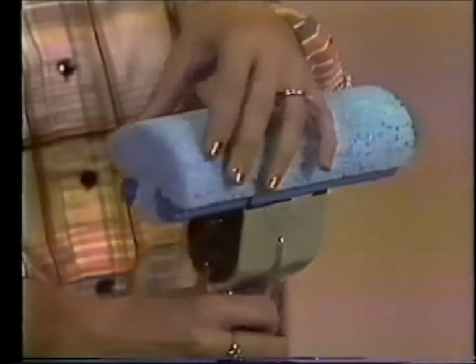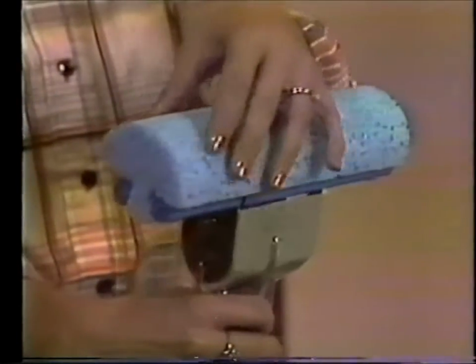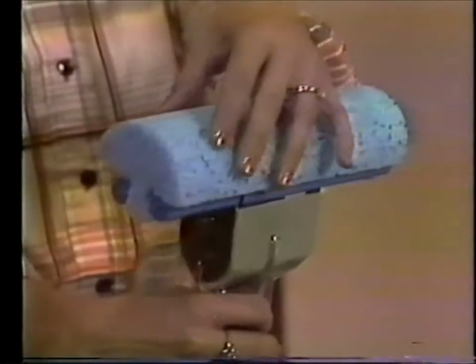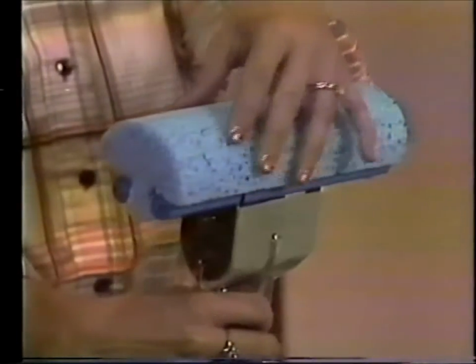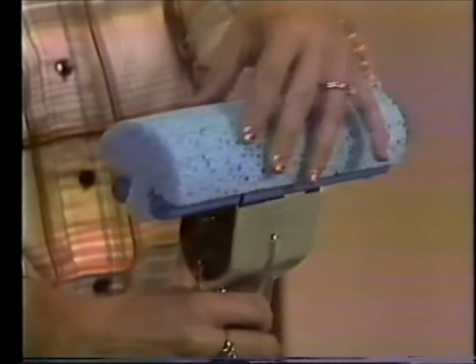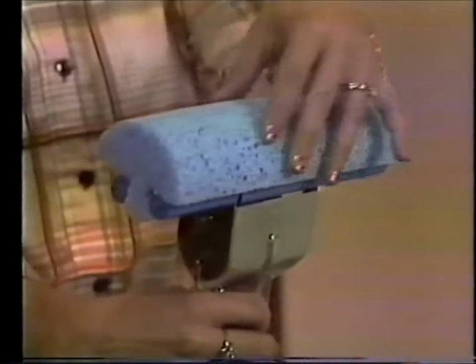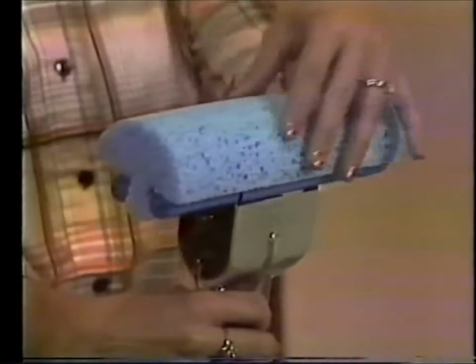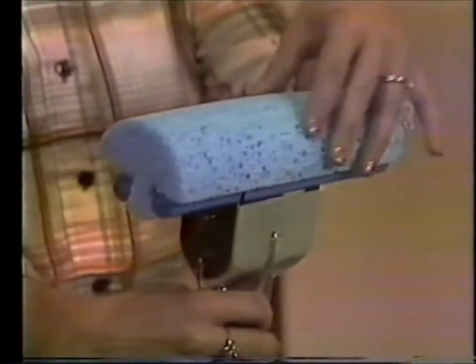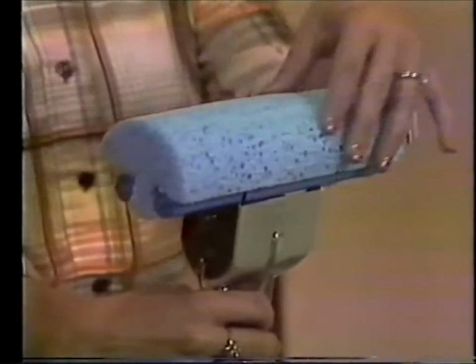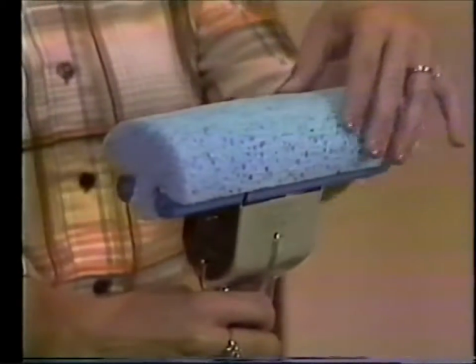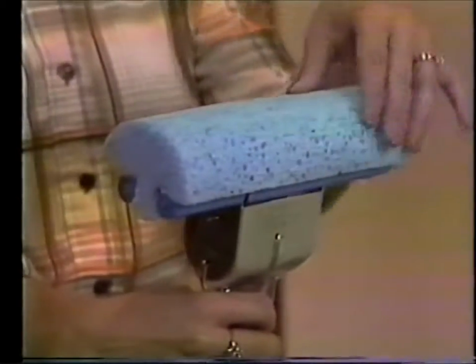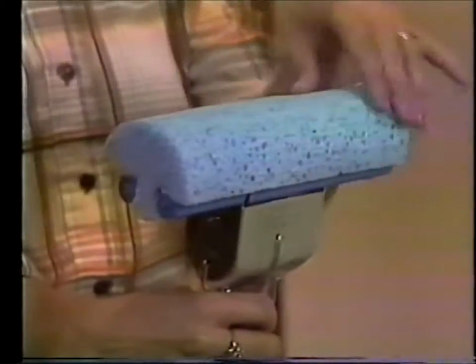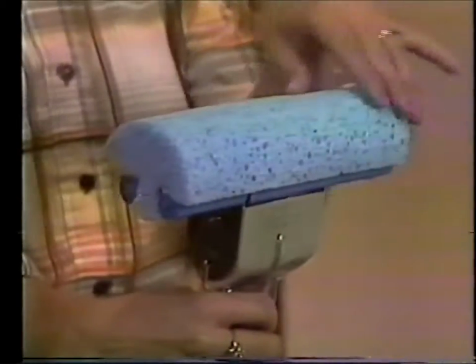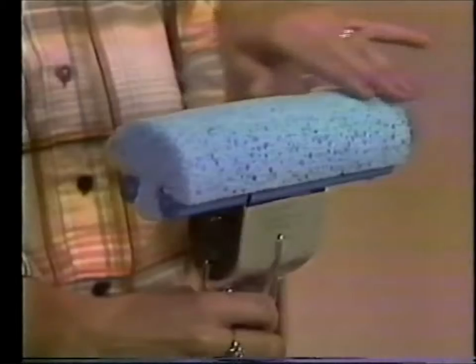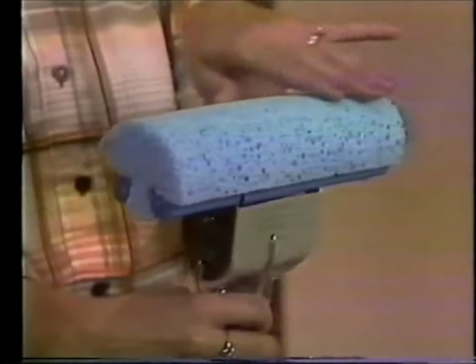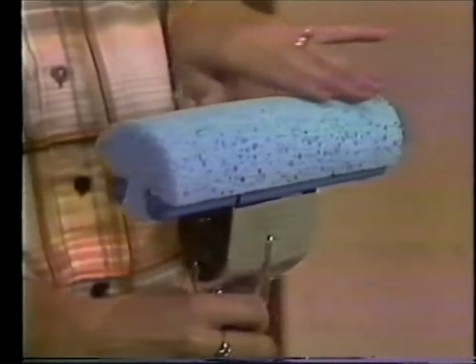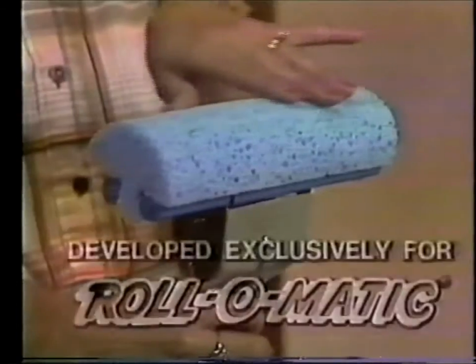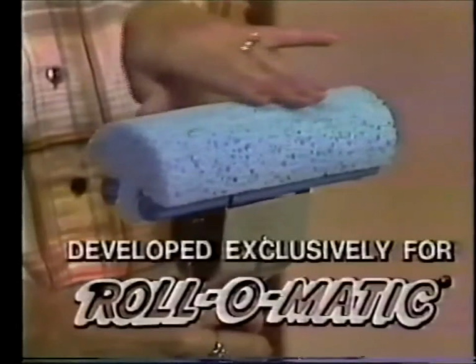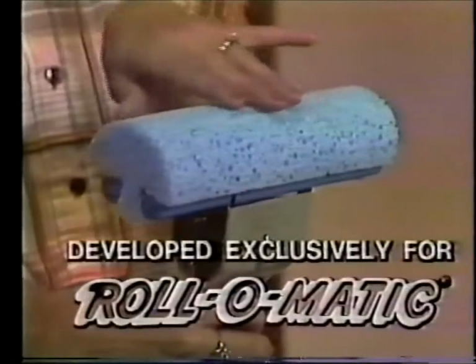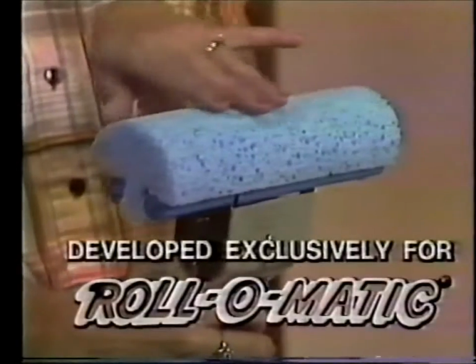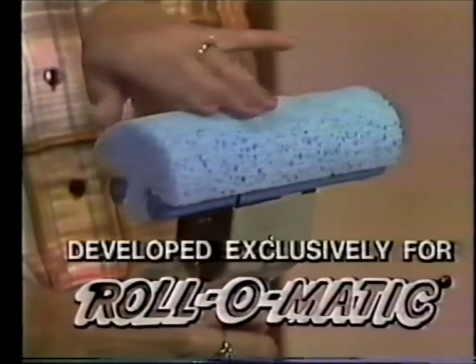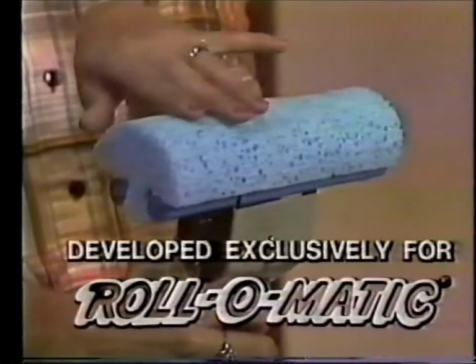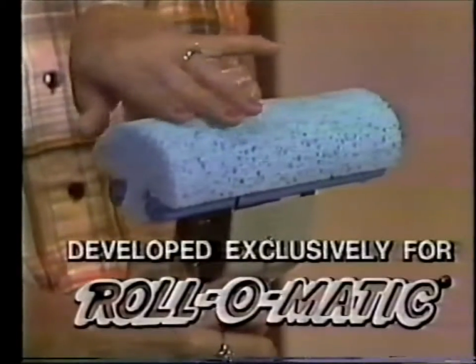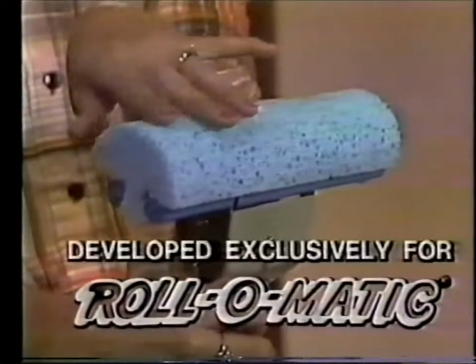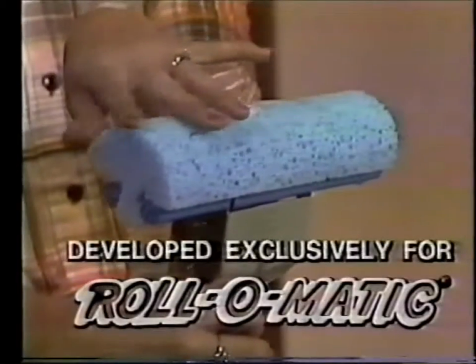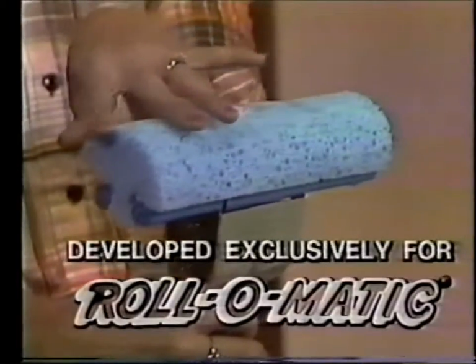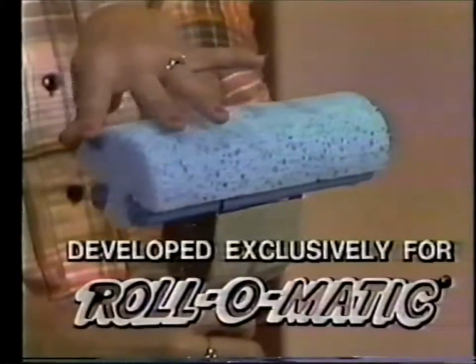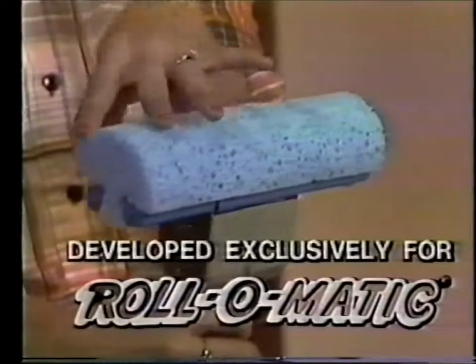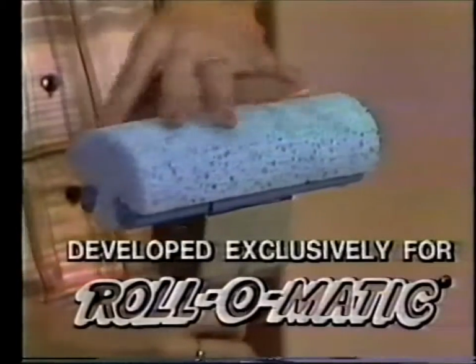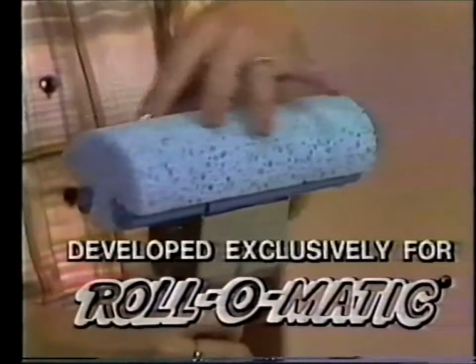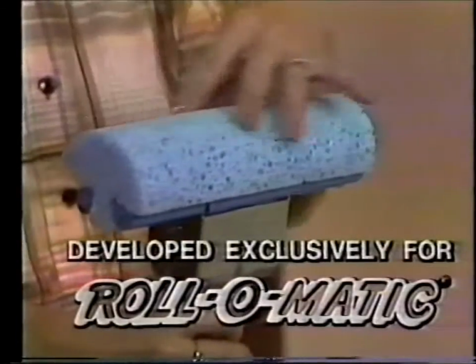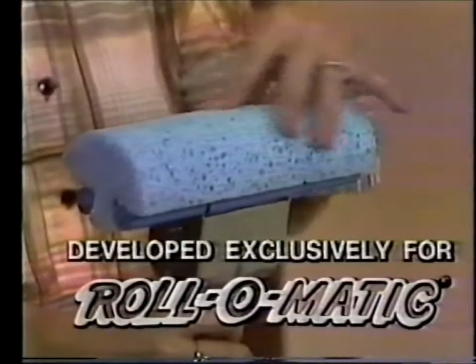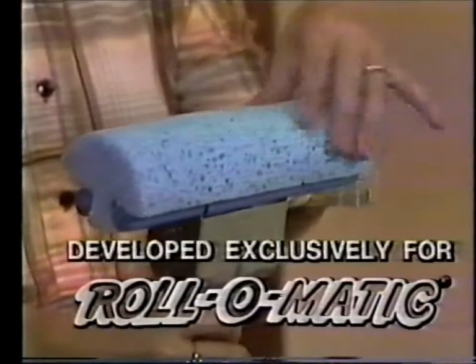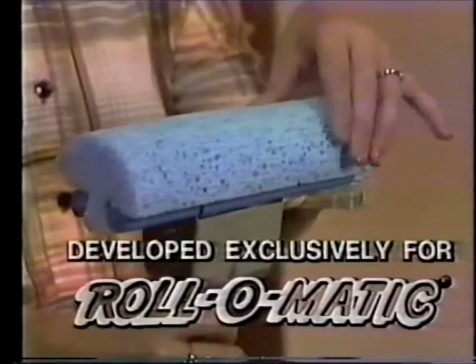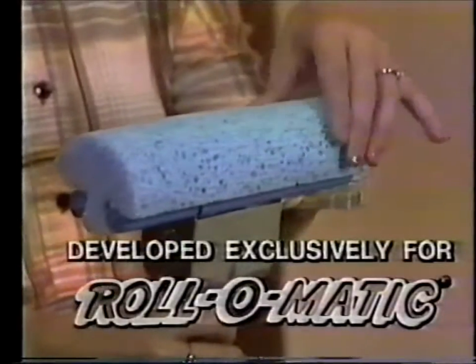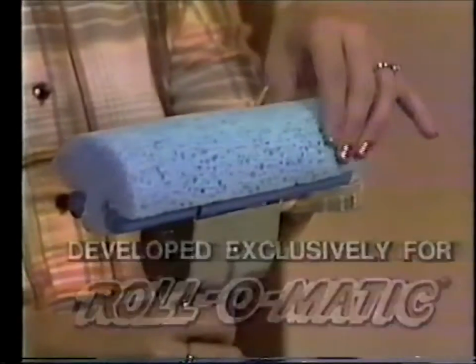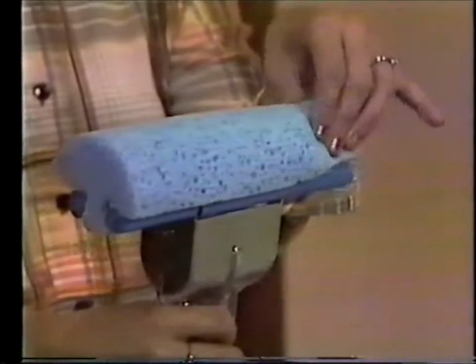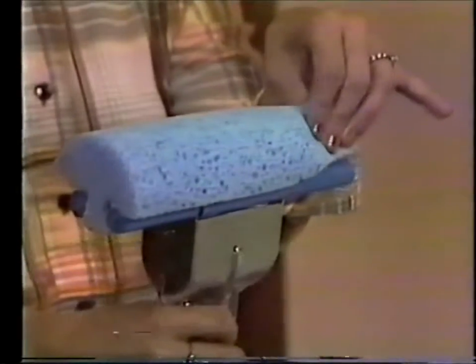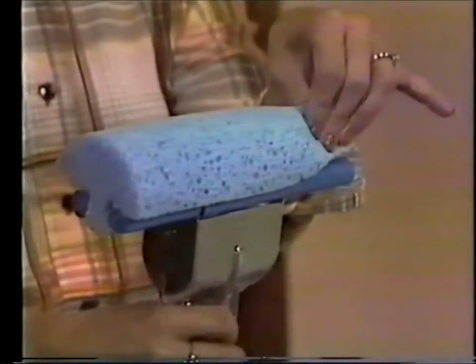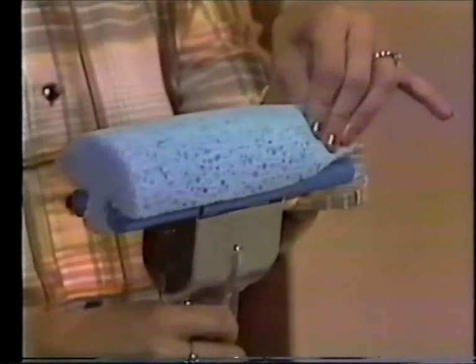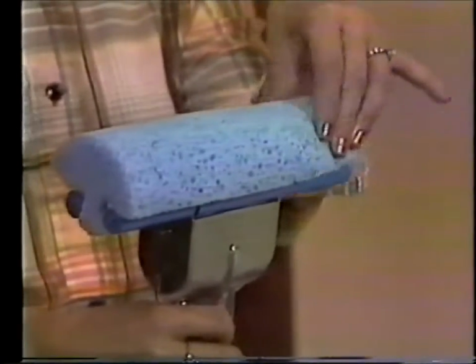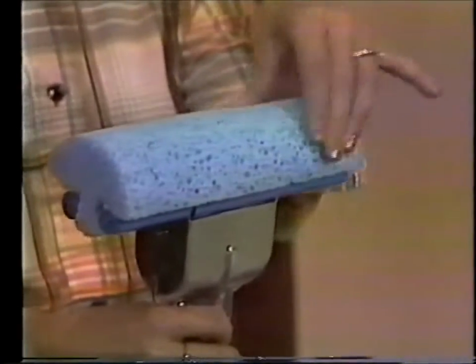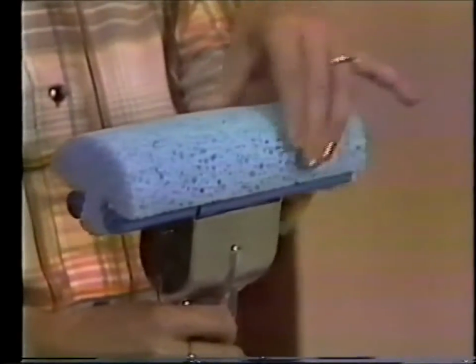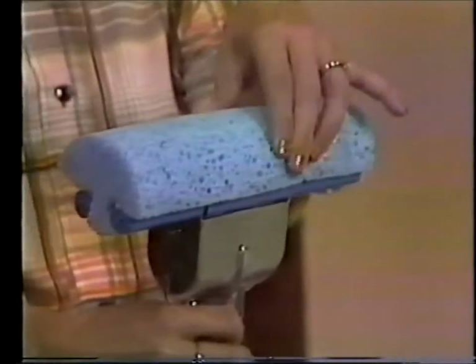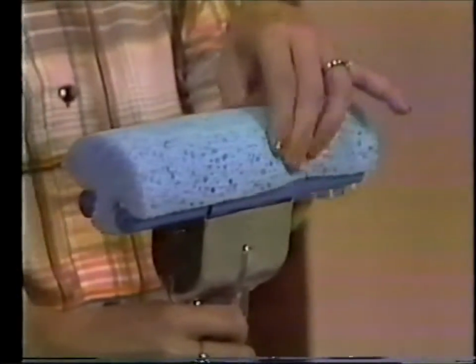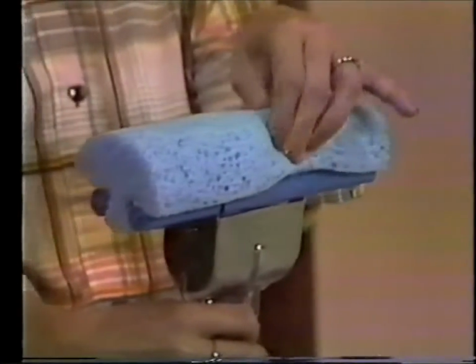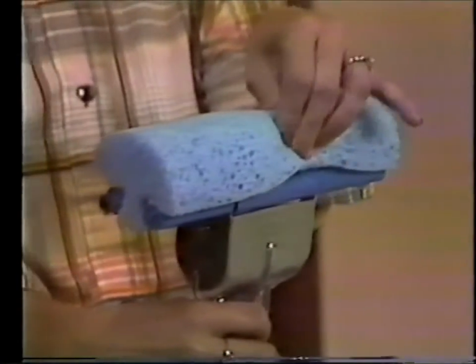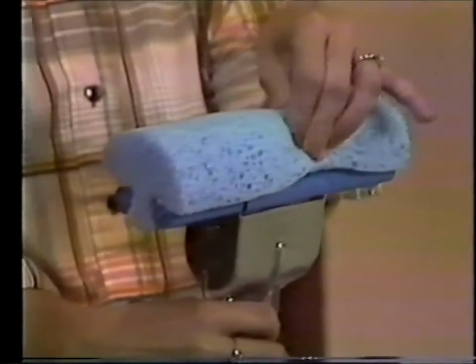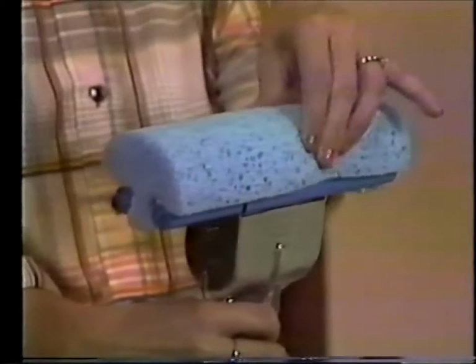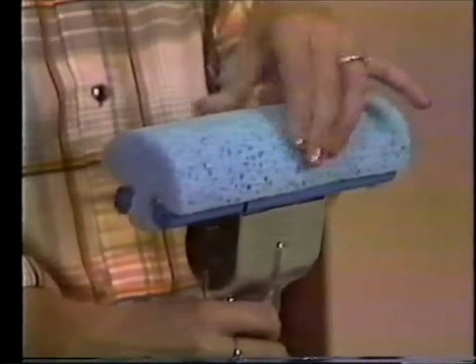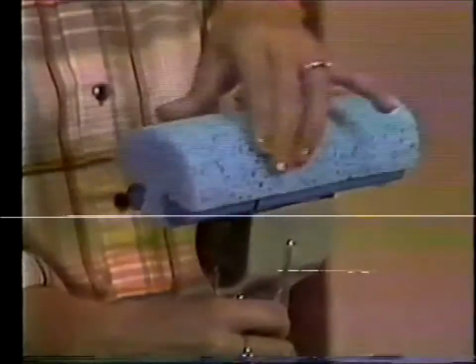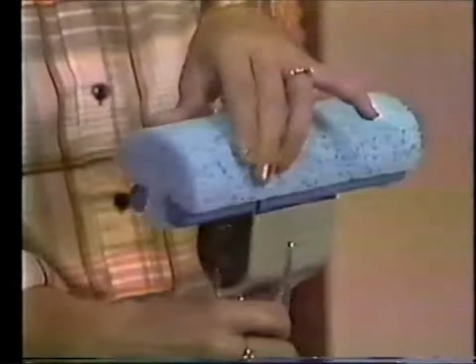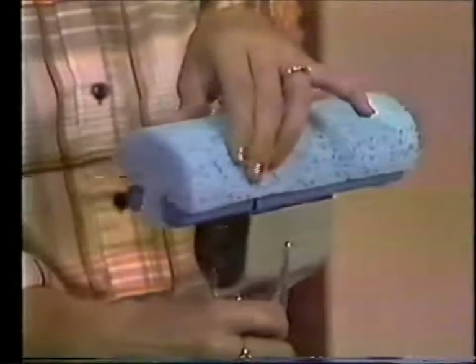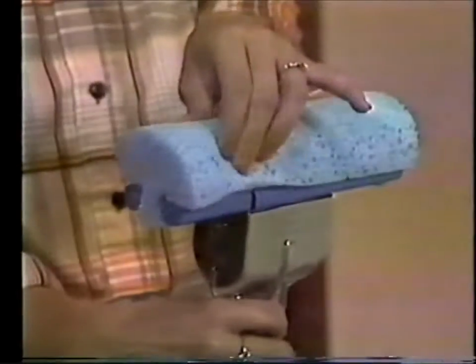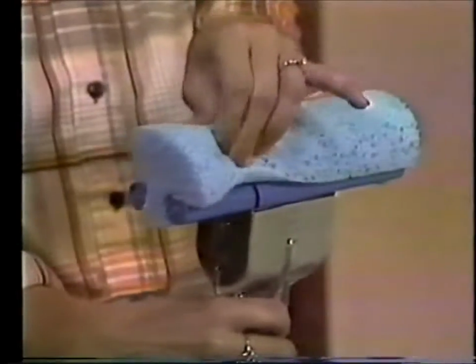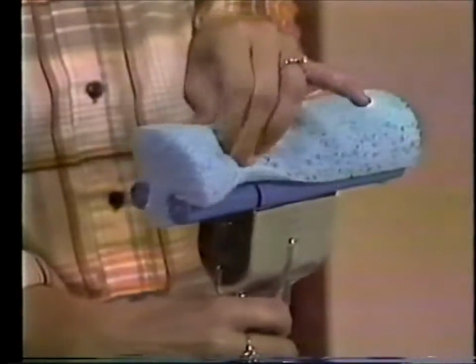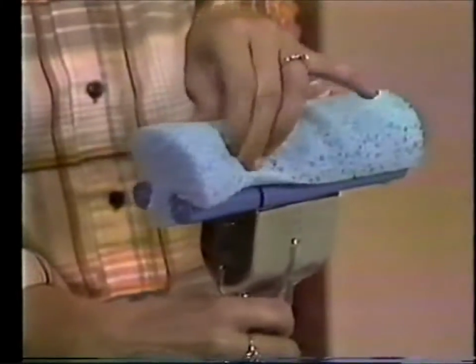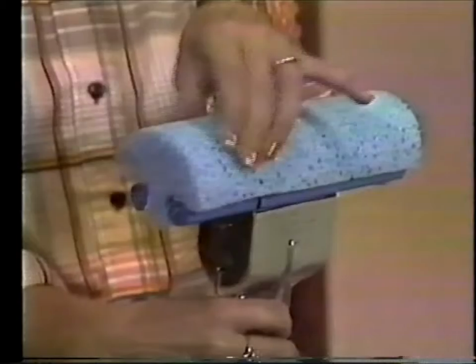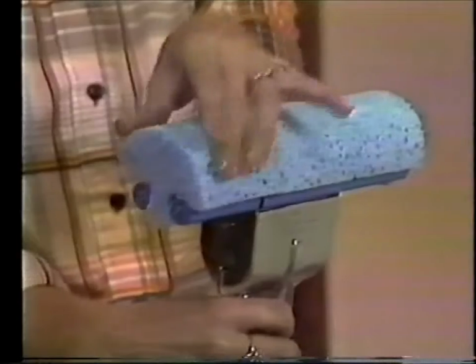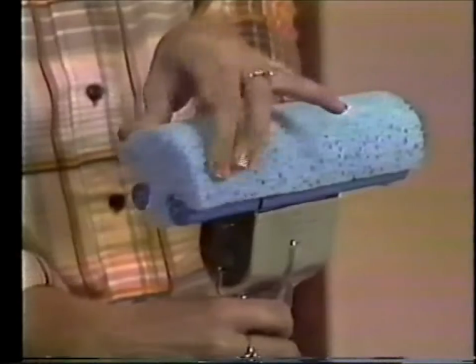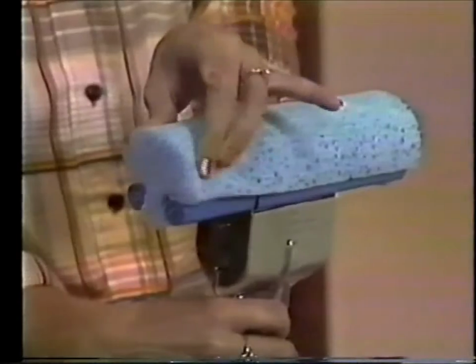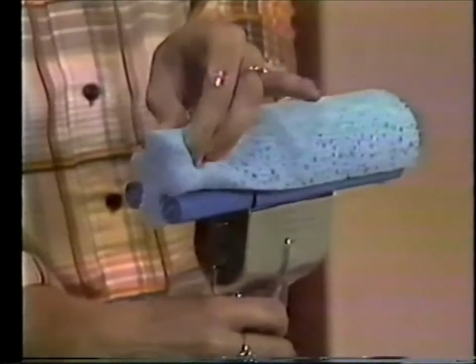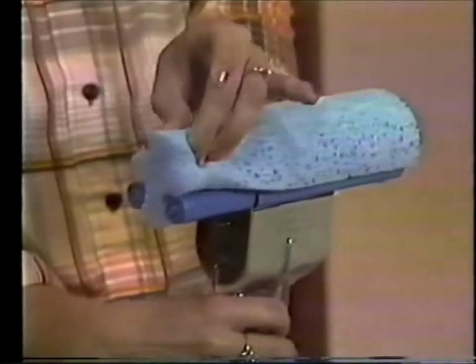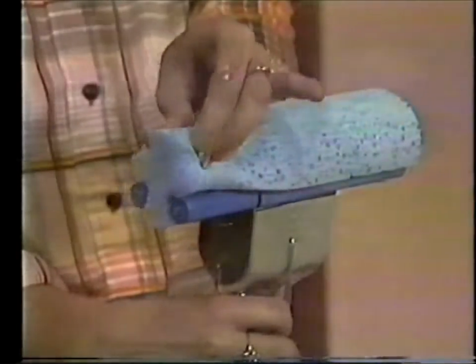This unique, long-lasting sponge head has been developed exclusively for the Roll-O-Matic. It will never shred or get hard. It always stays soft and absorbent.